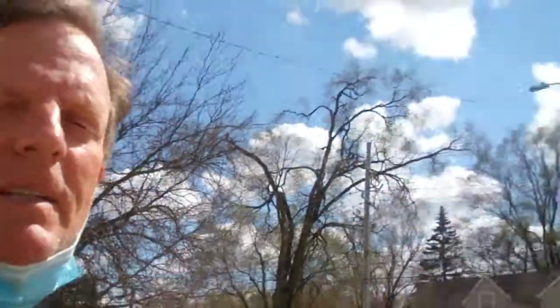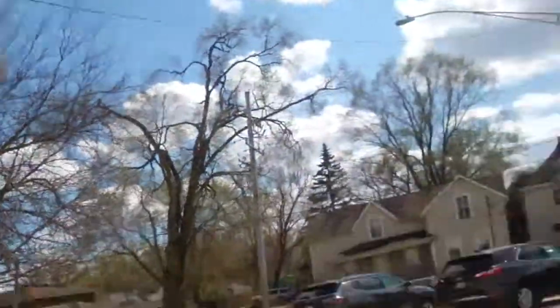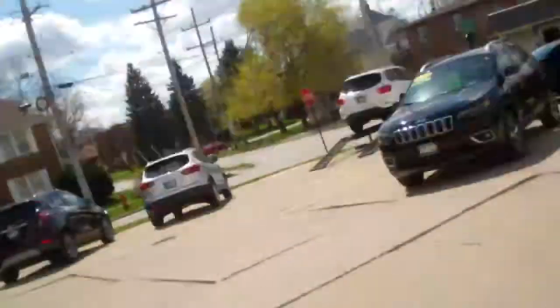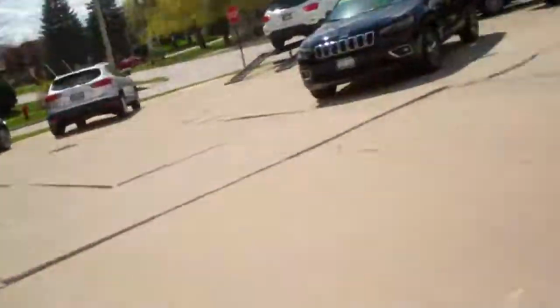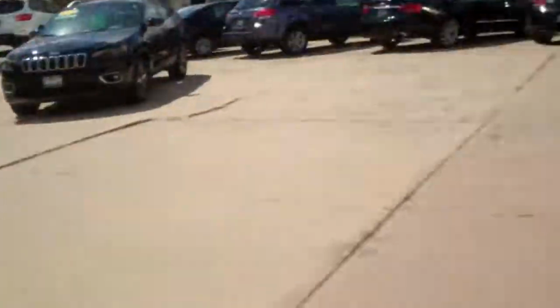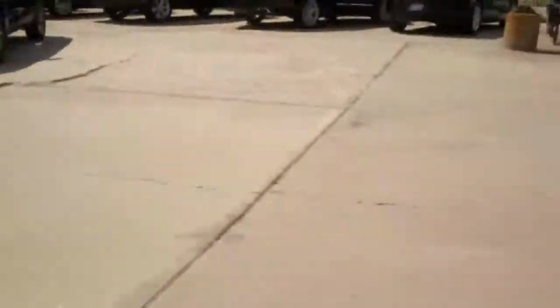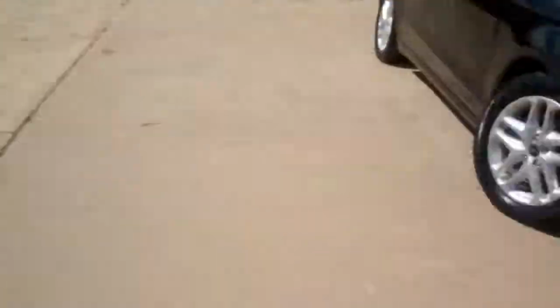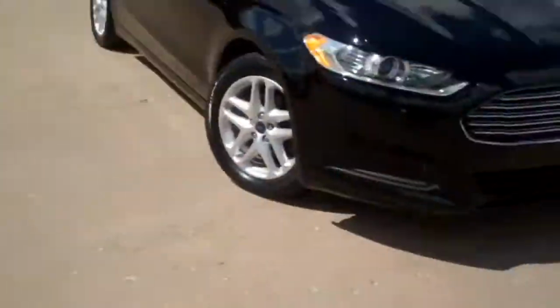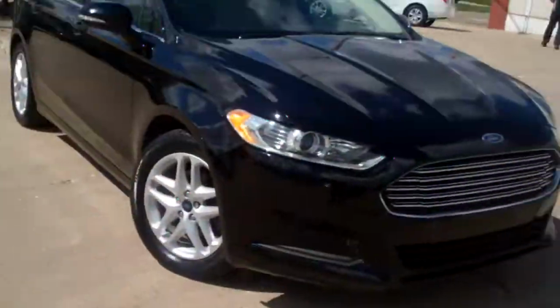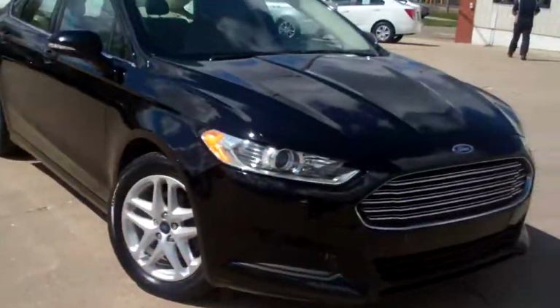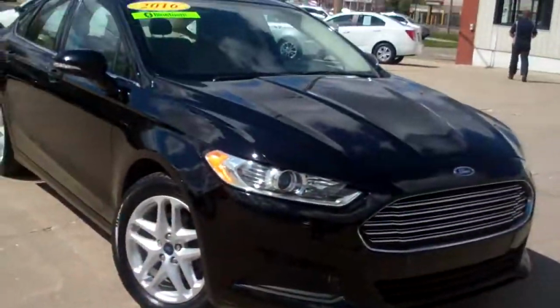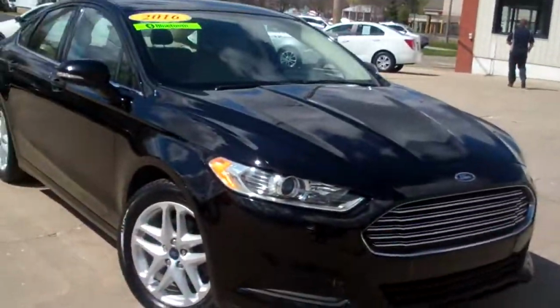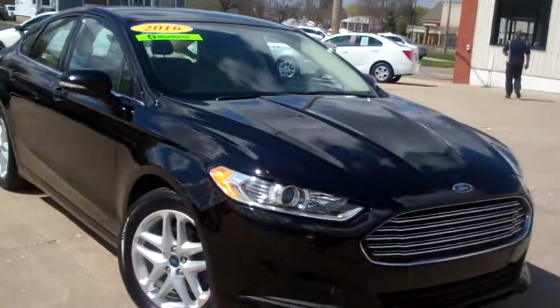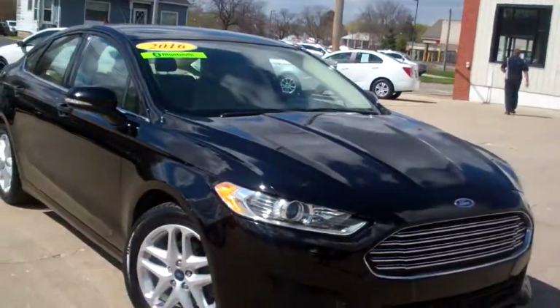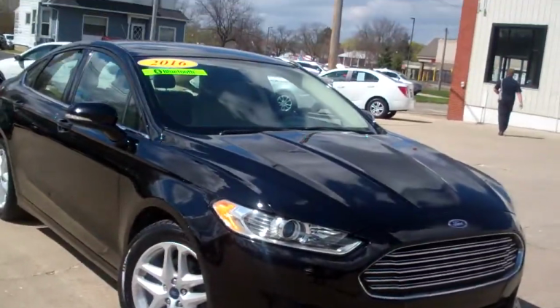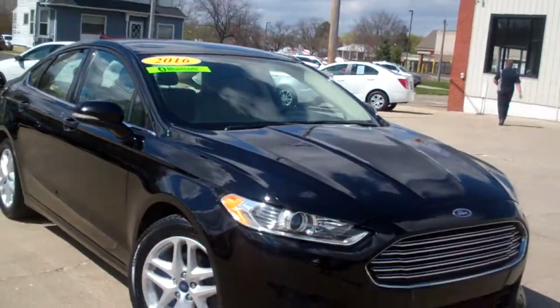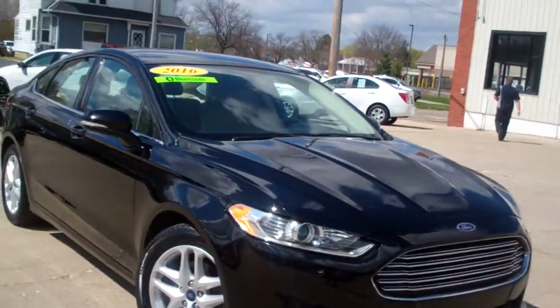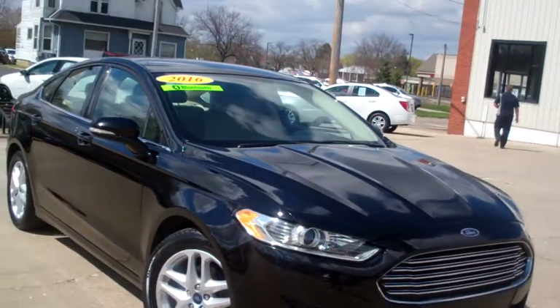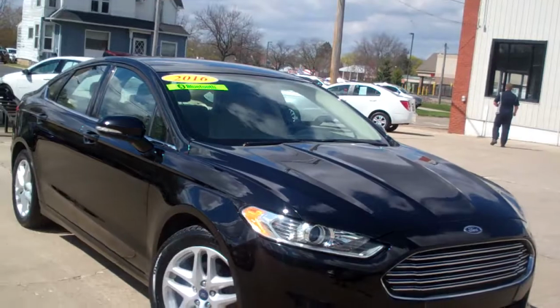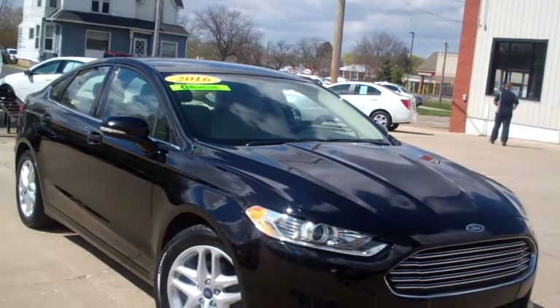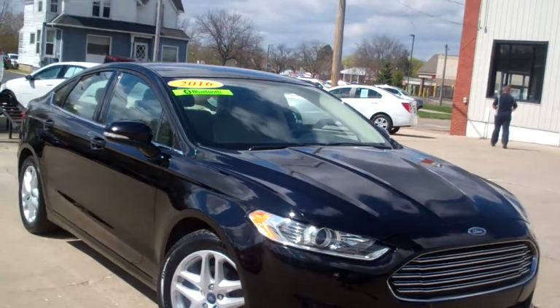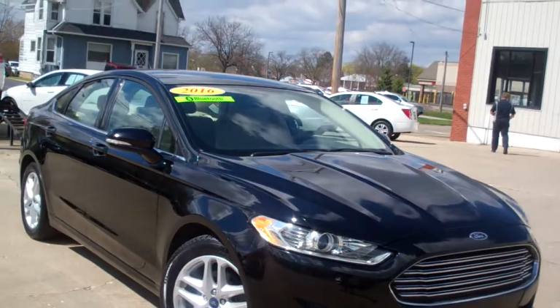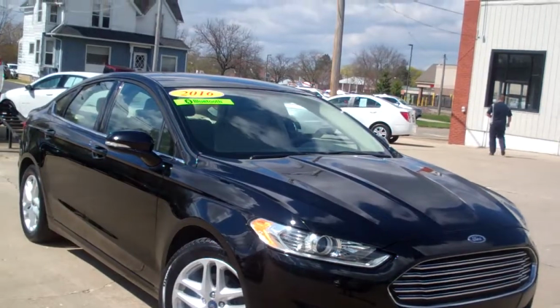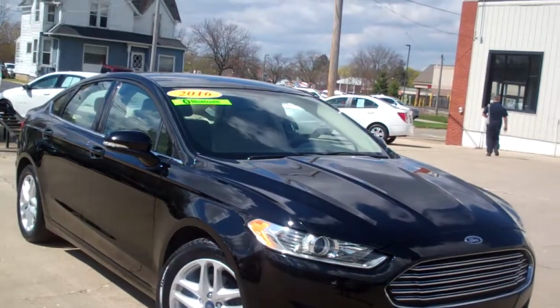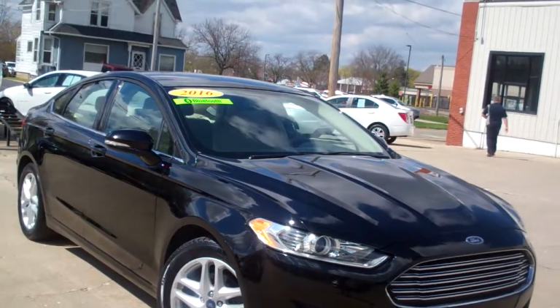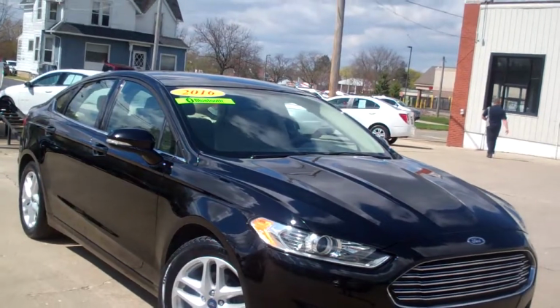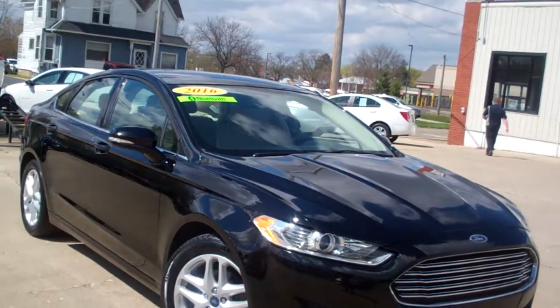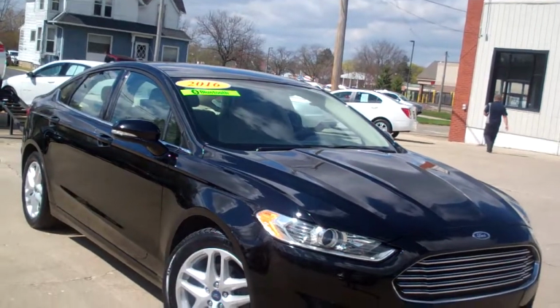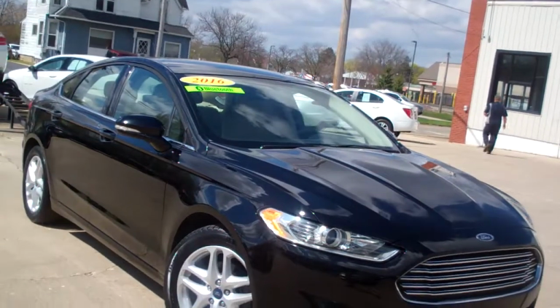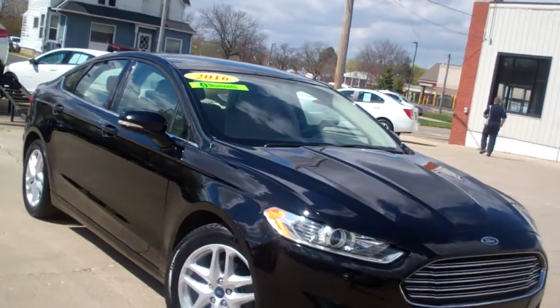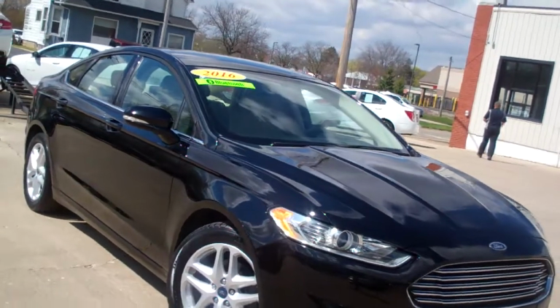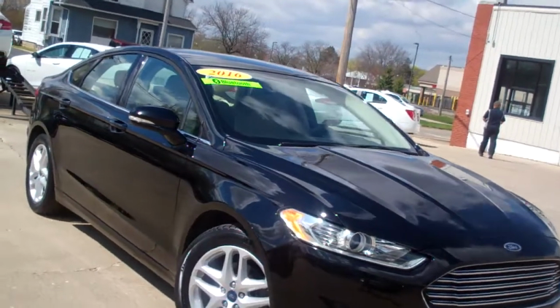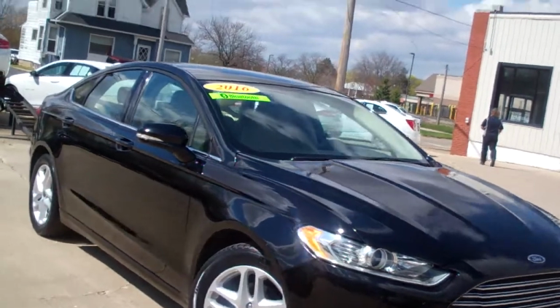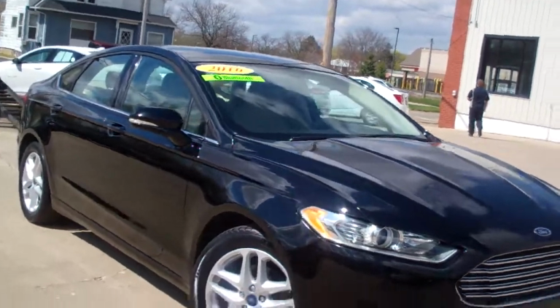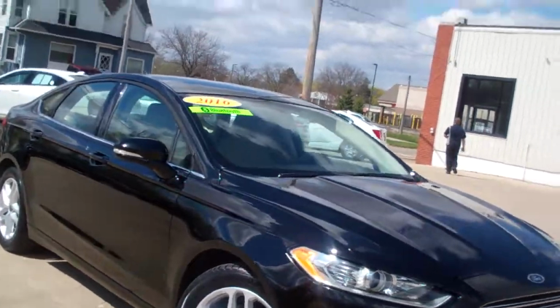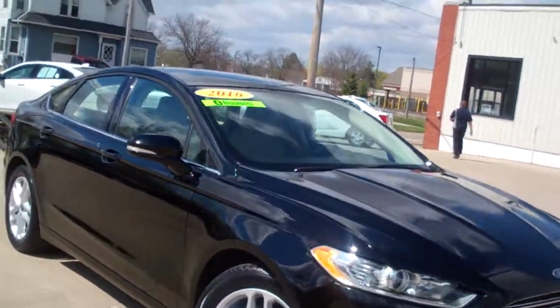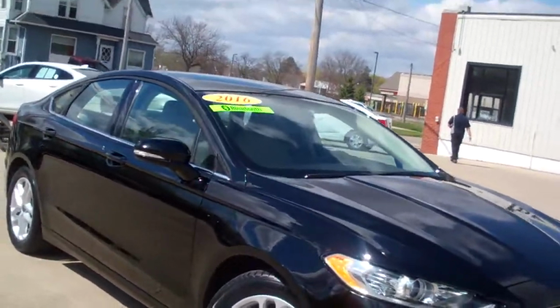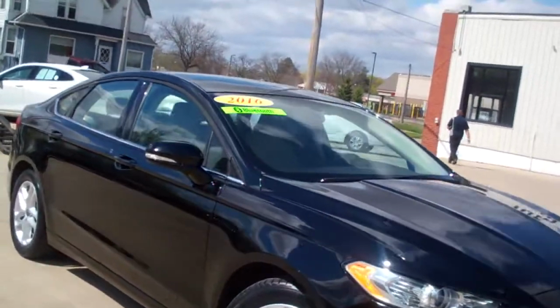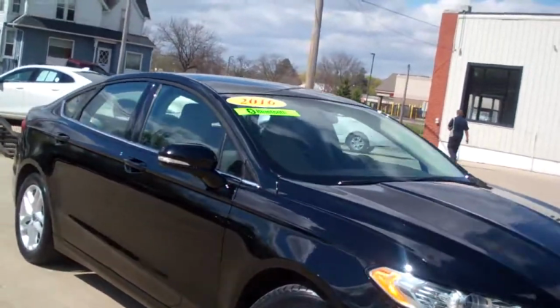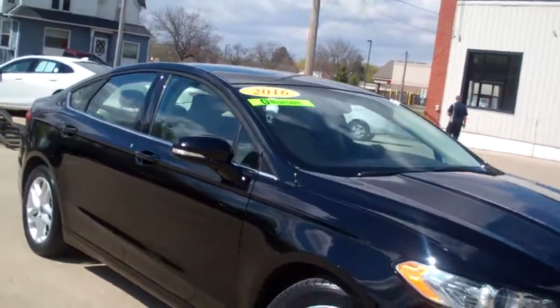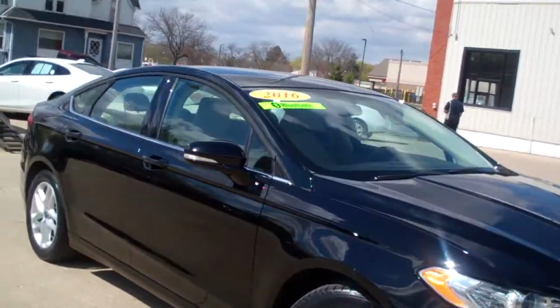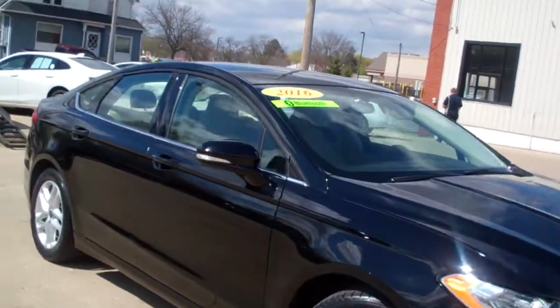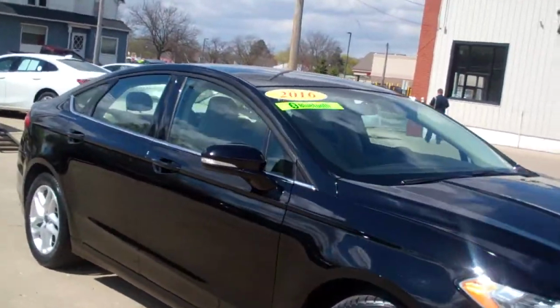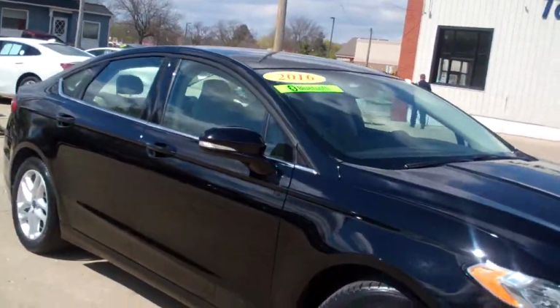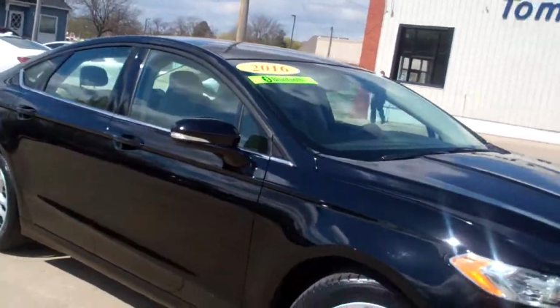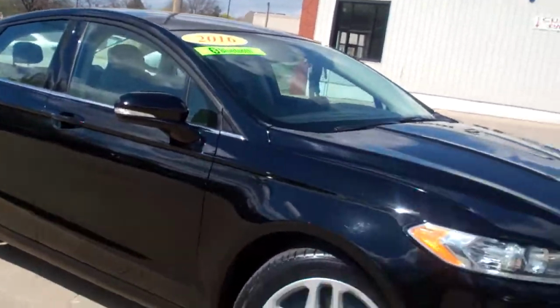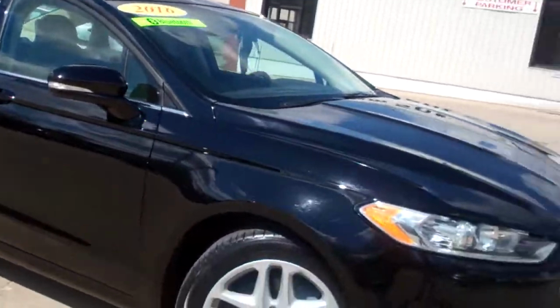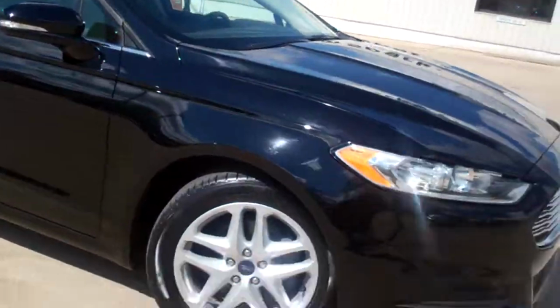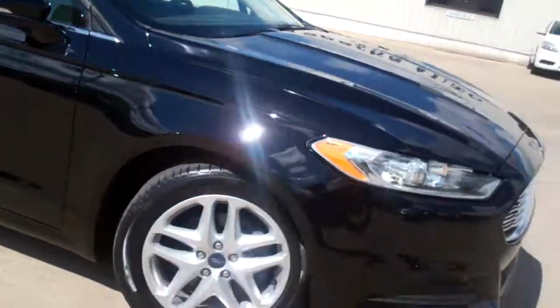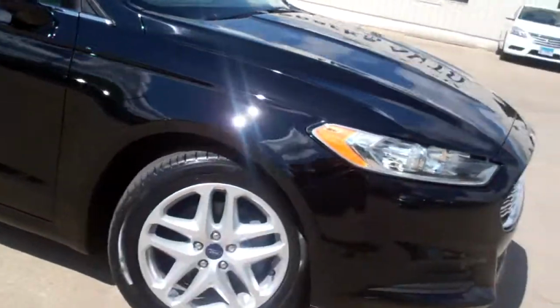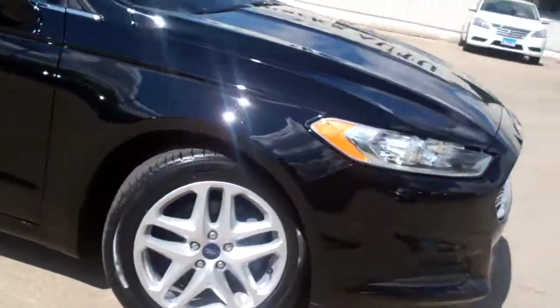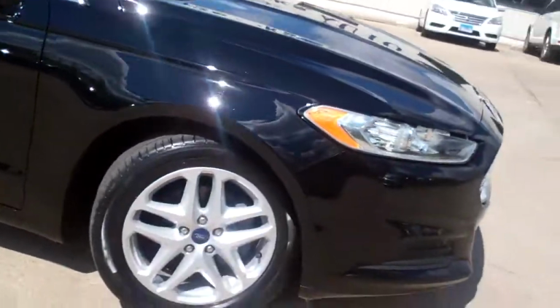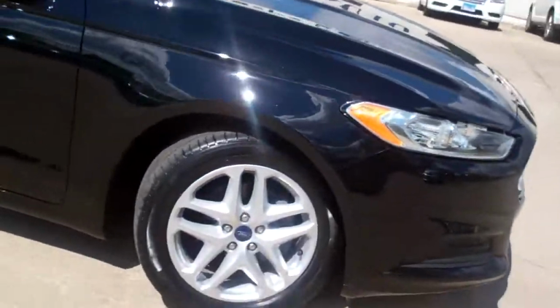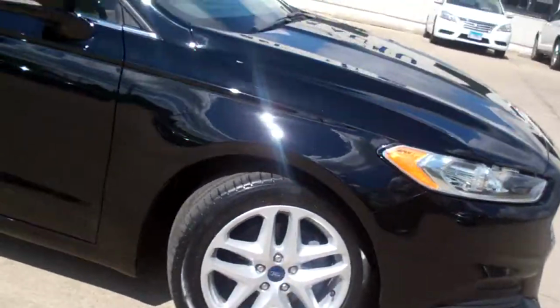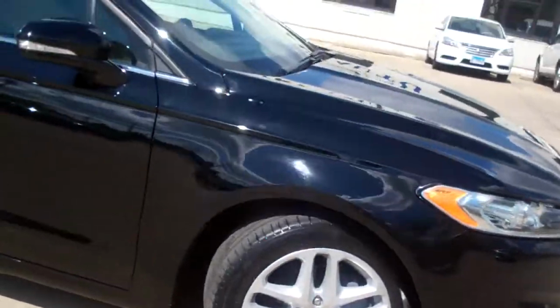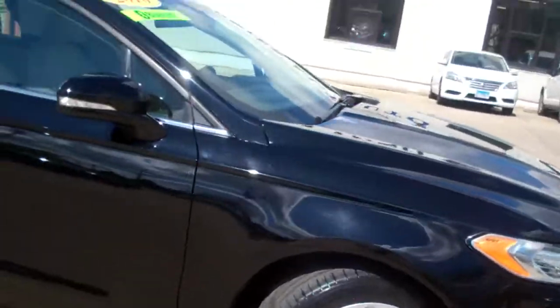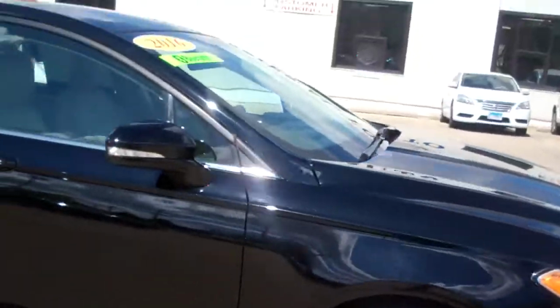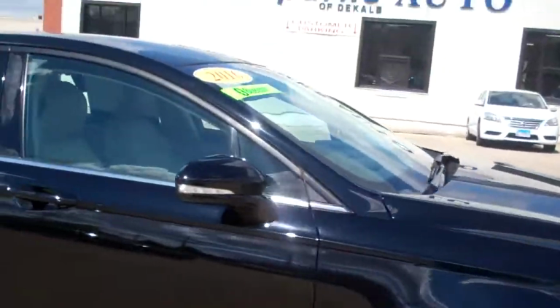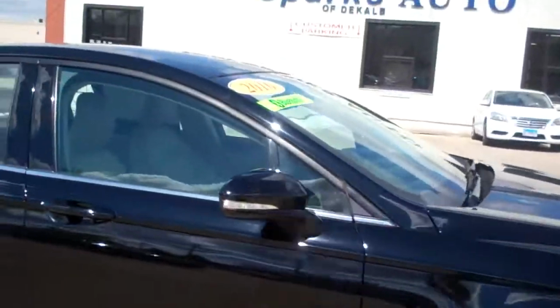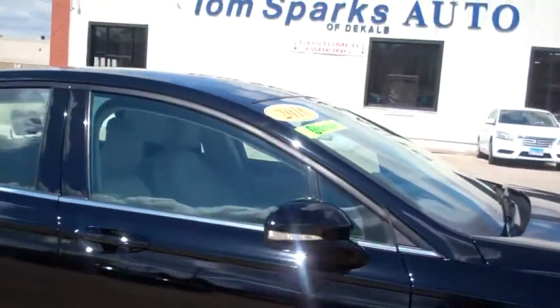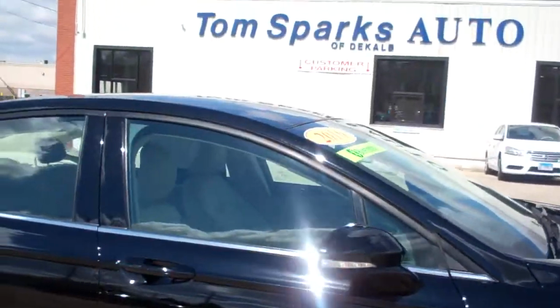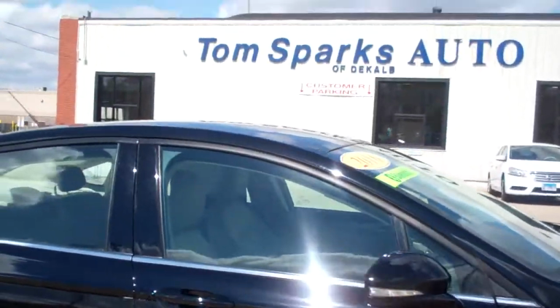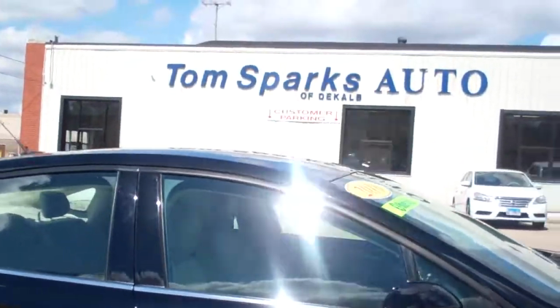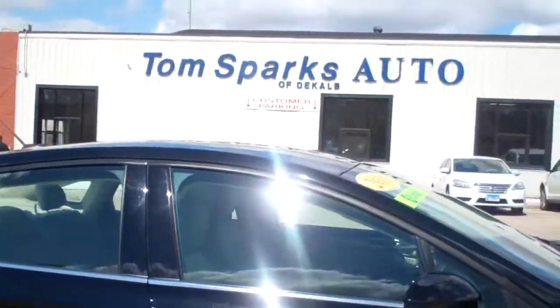Hey, check this out — 2016 Ford Fusion. Nice car, black in color, nice alloy wheels.